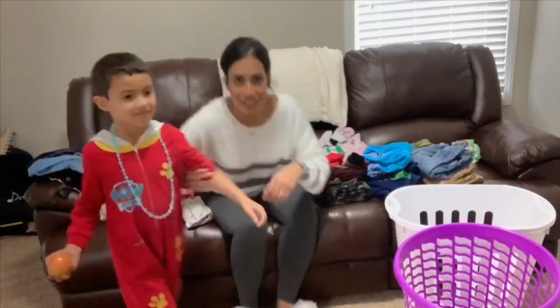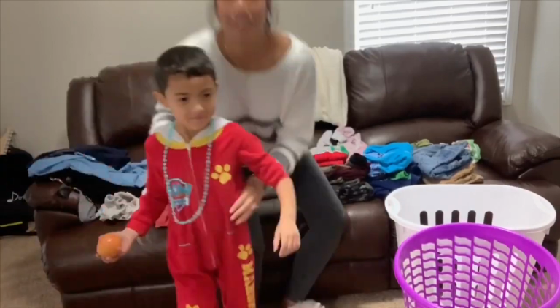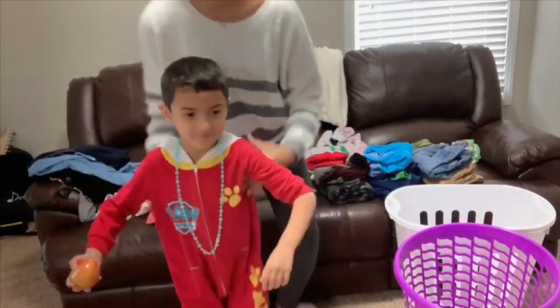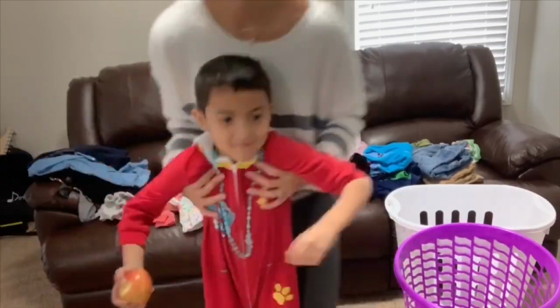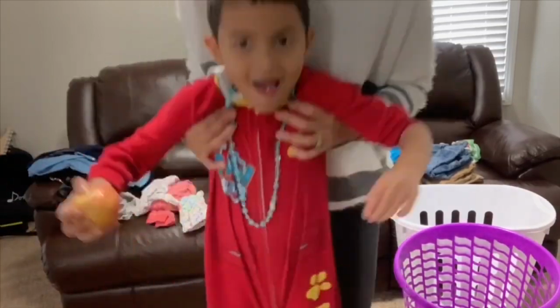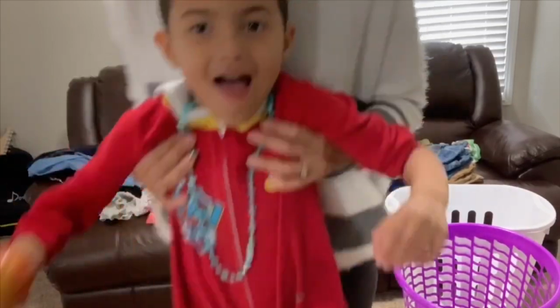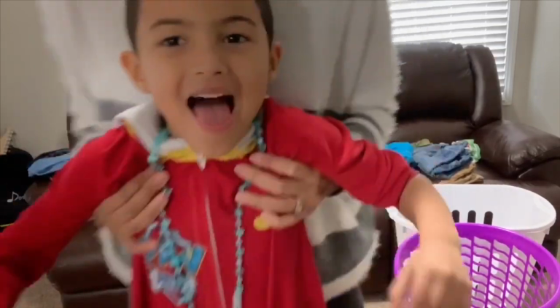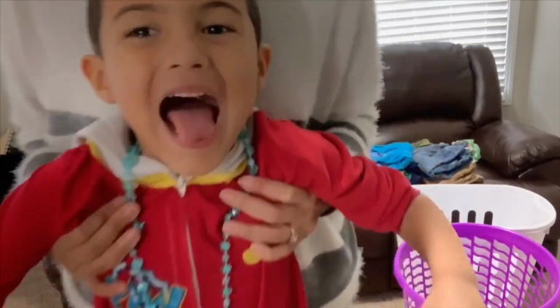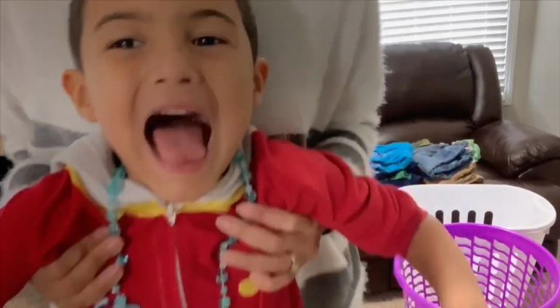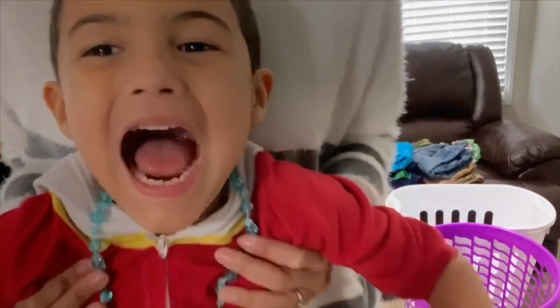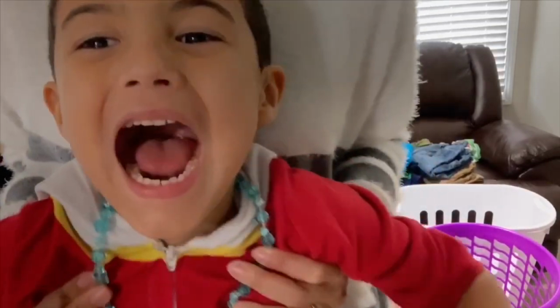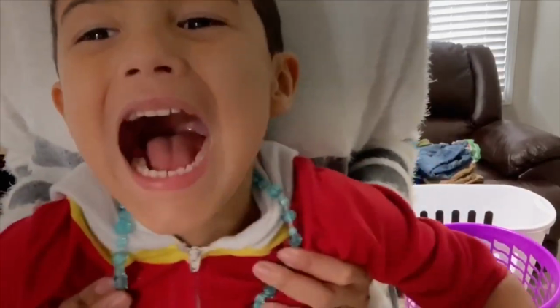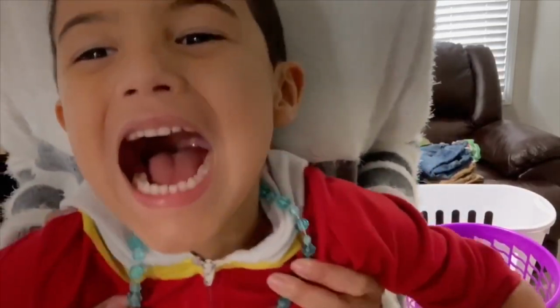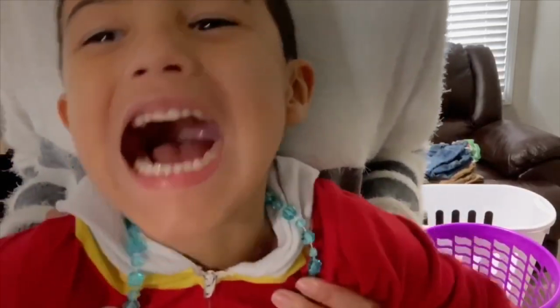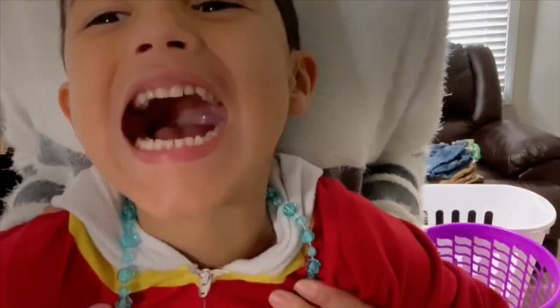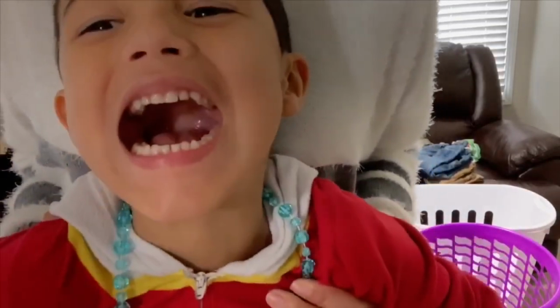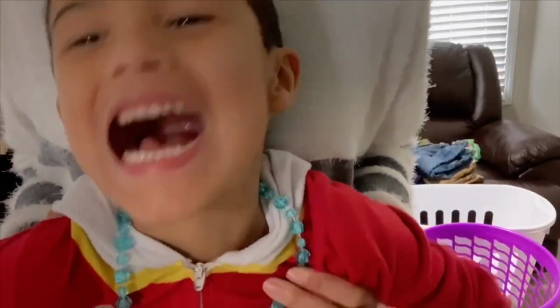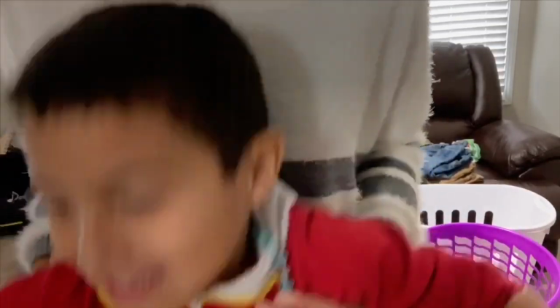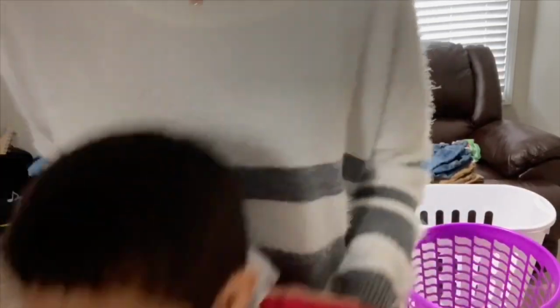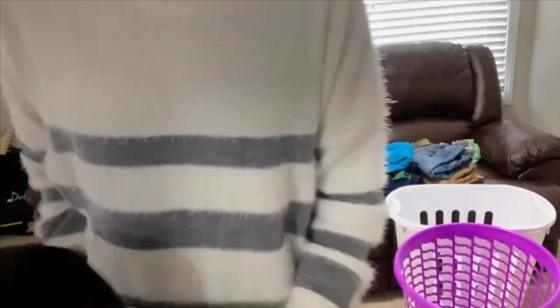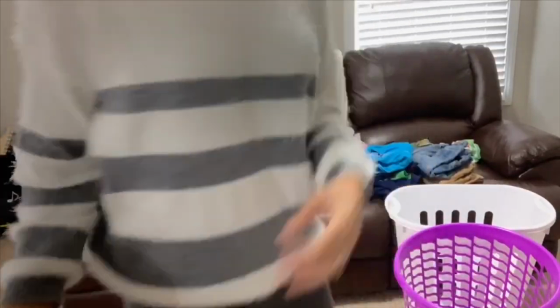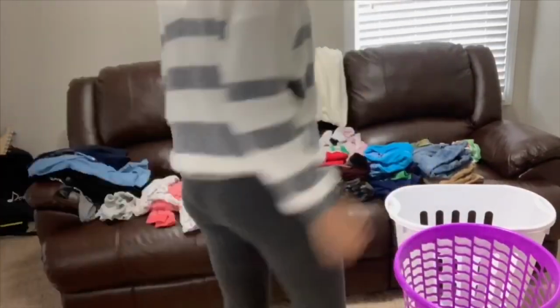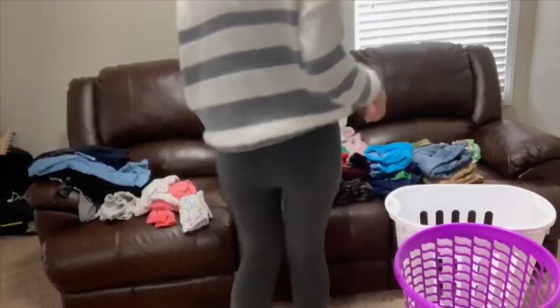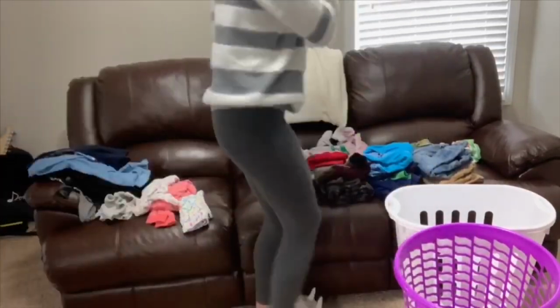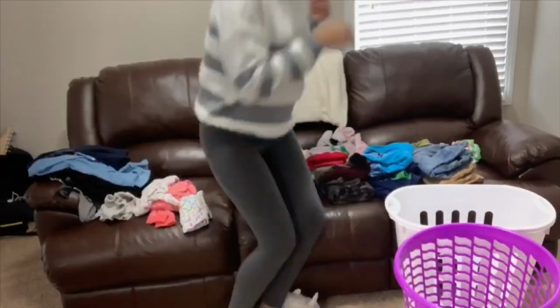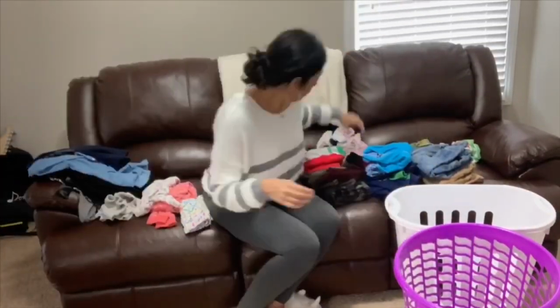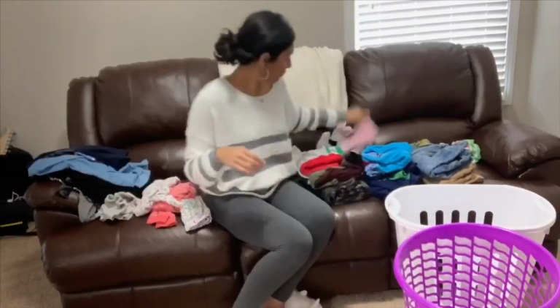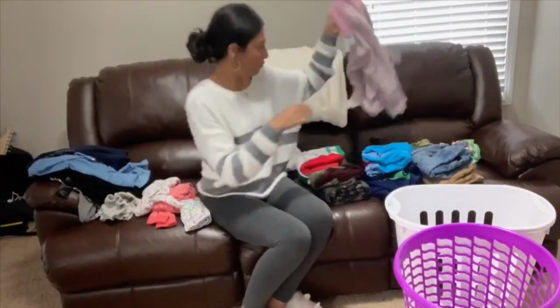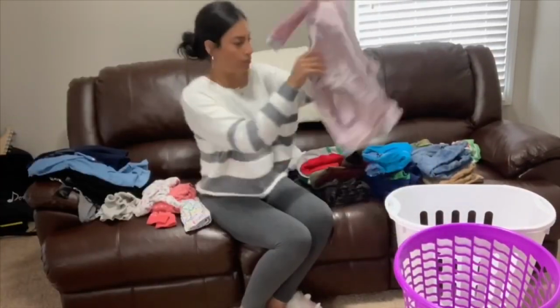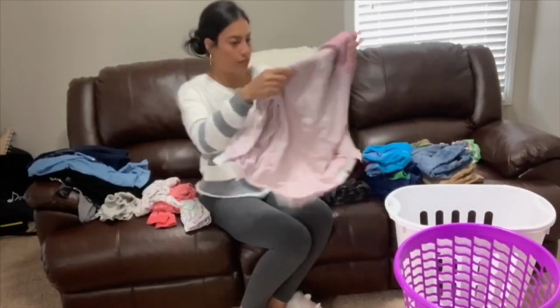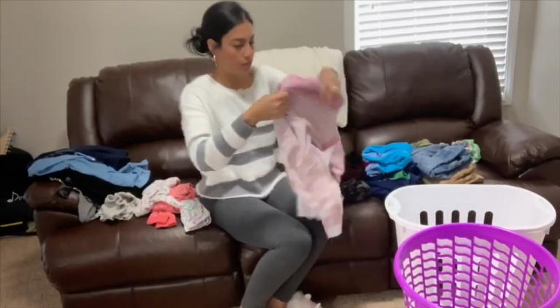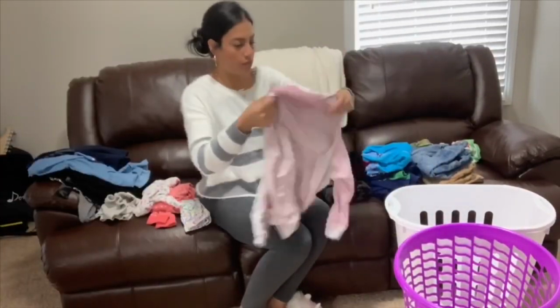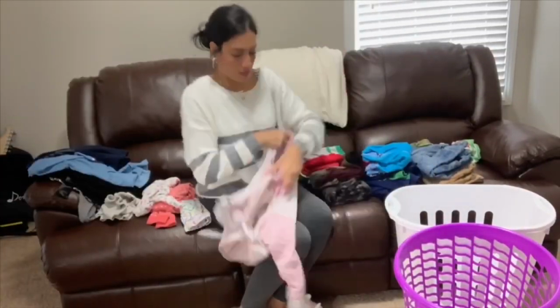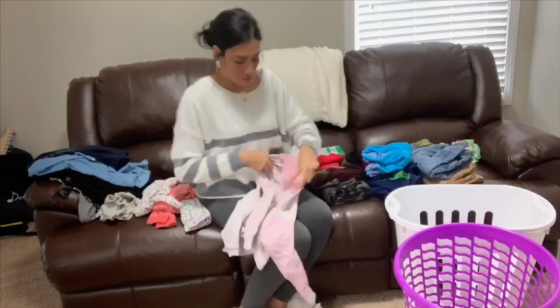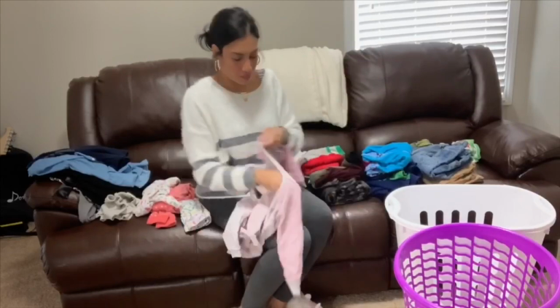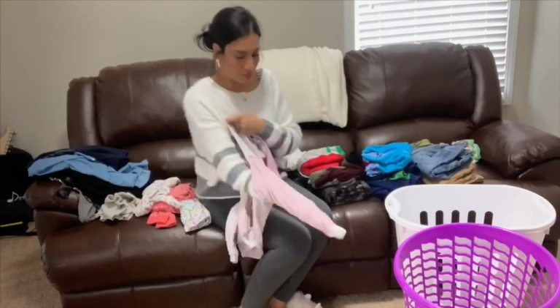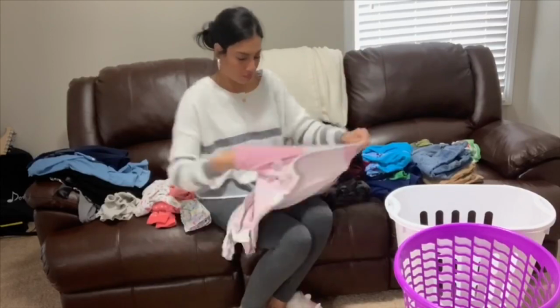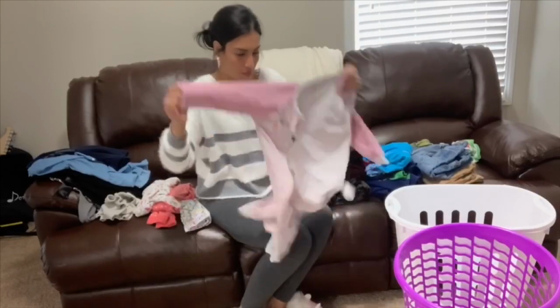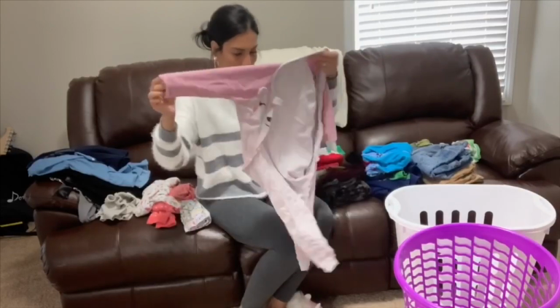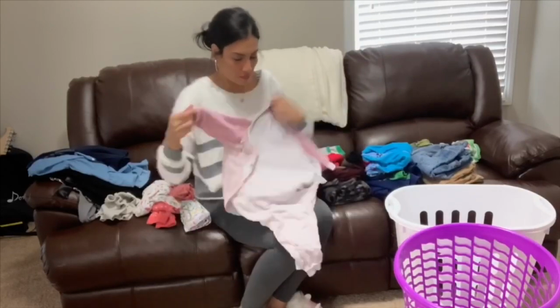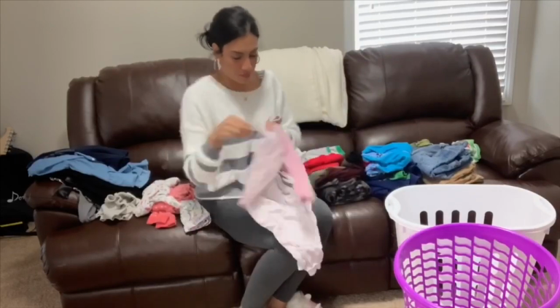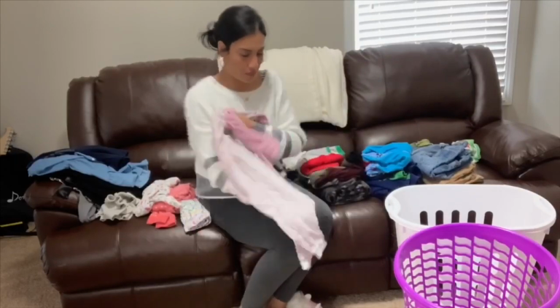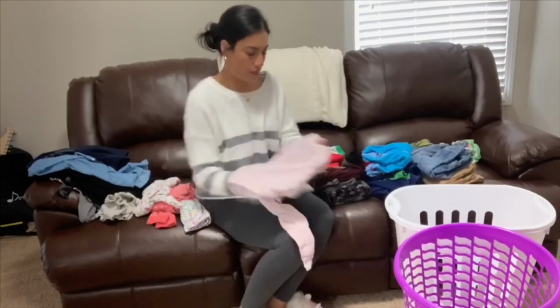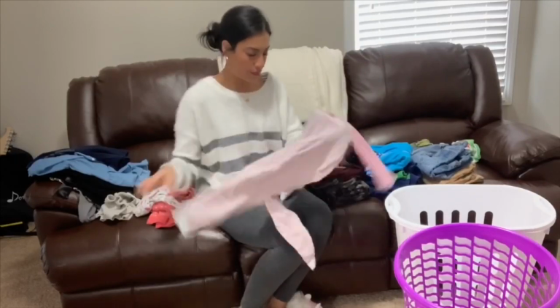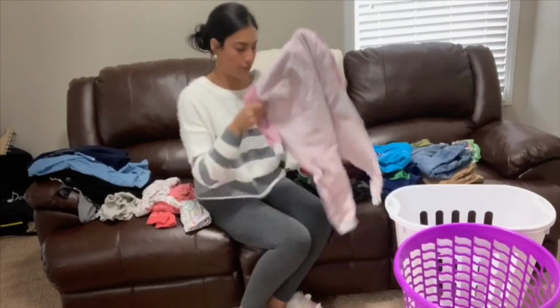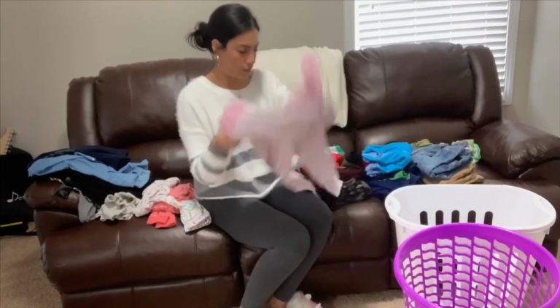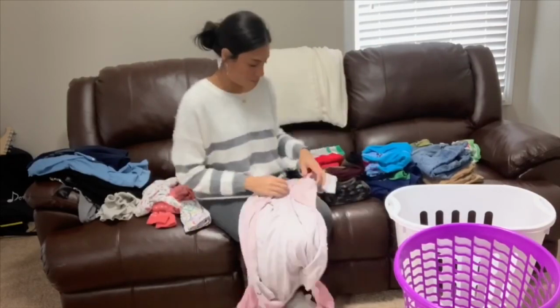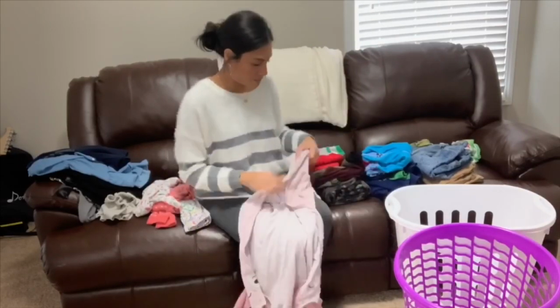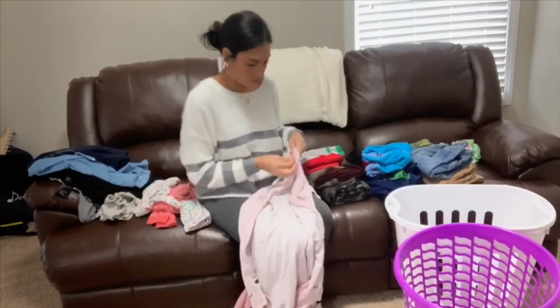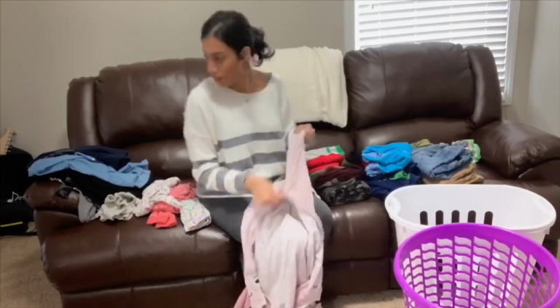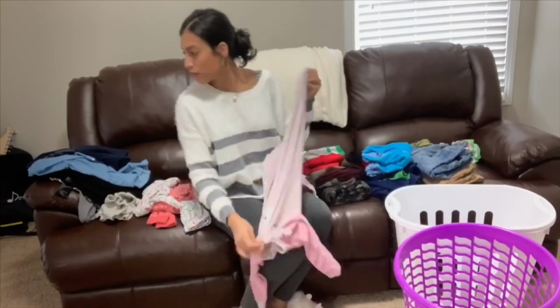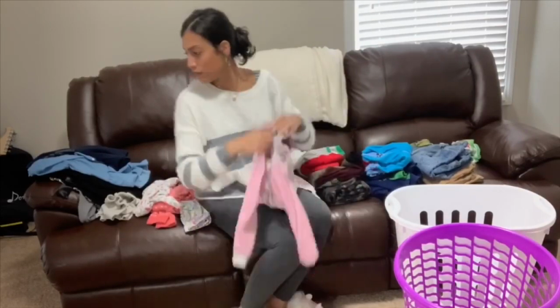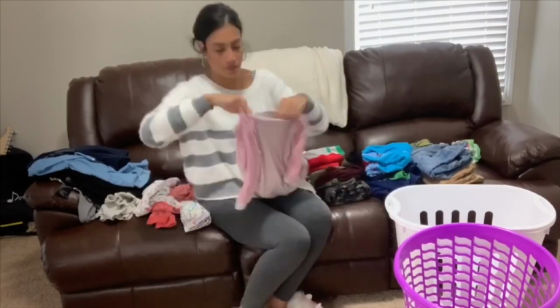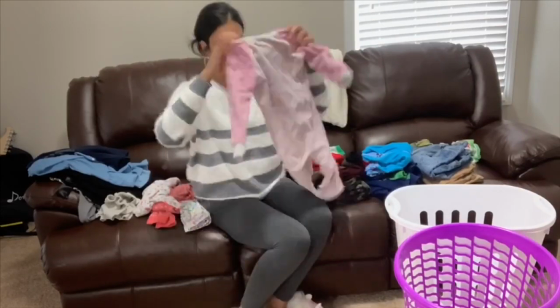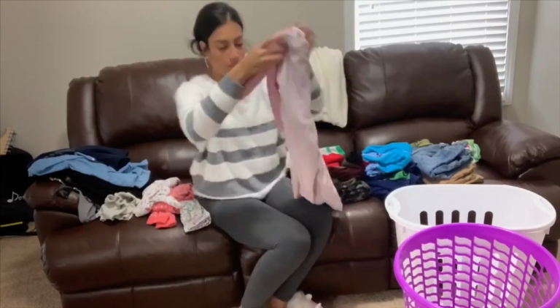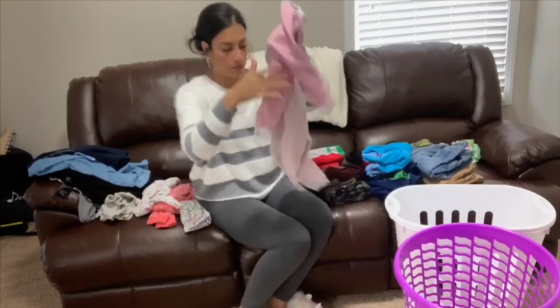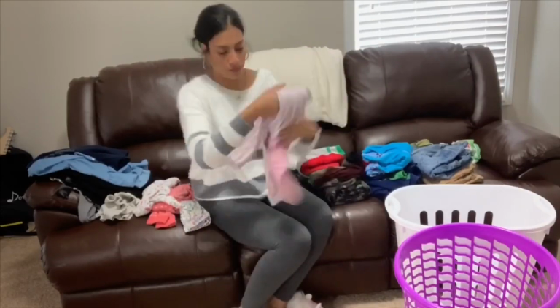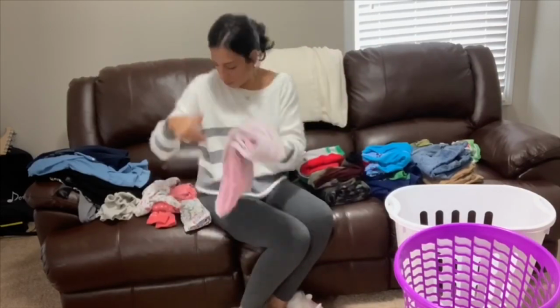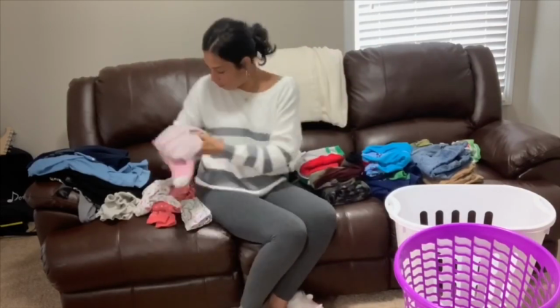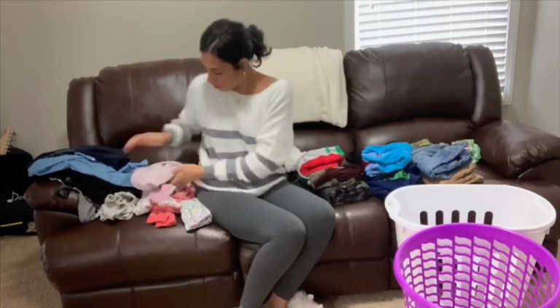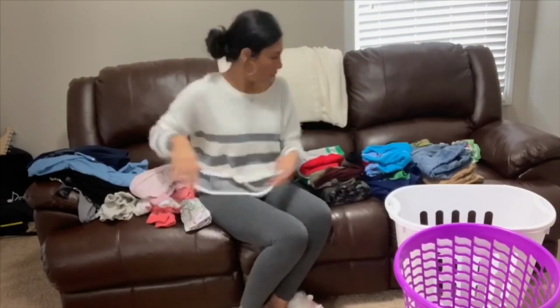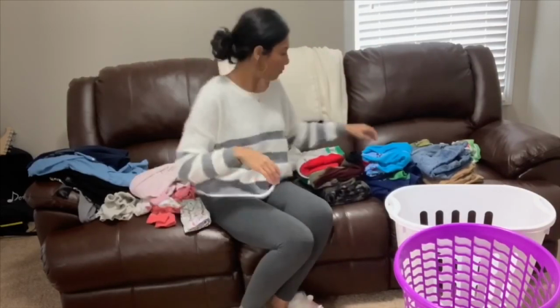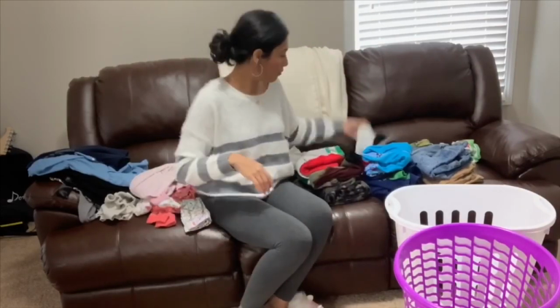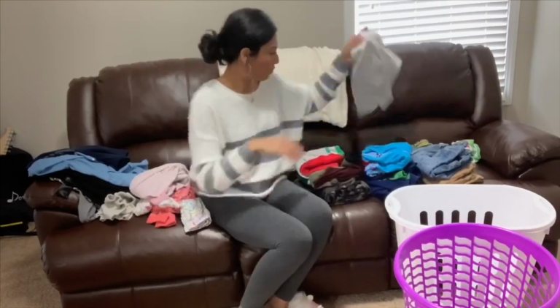This was right before Ryan lost his first bottom tooth and he wanted me to show you guys how wiggly his tooth was, so he made me put him up close to the camera.